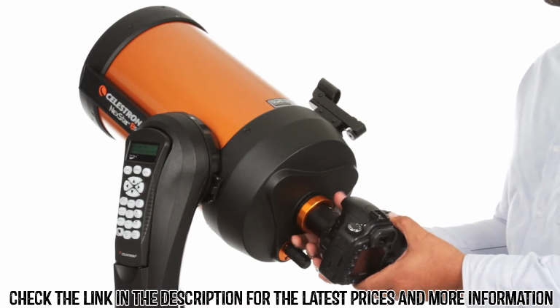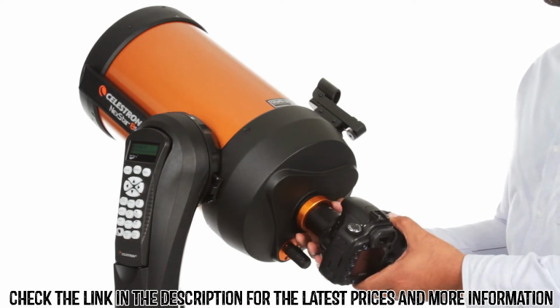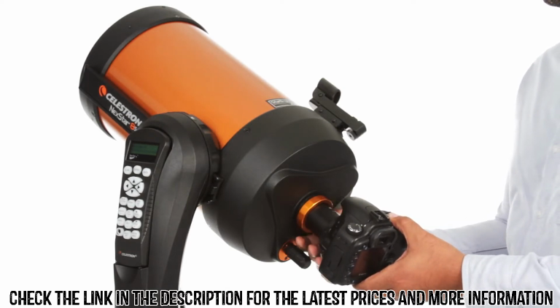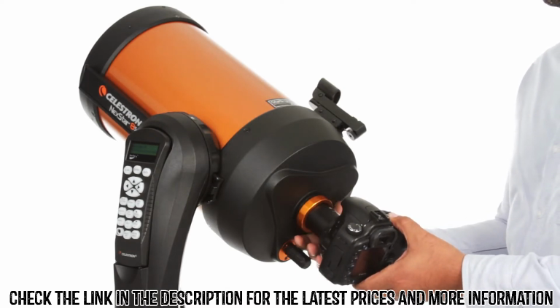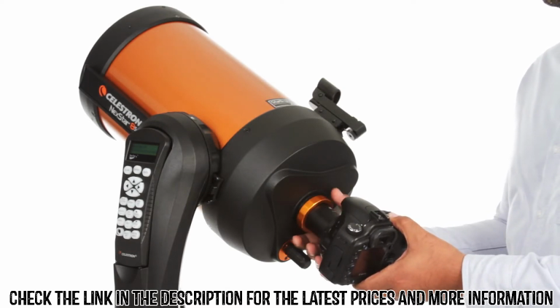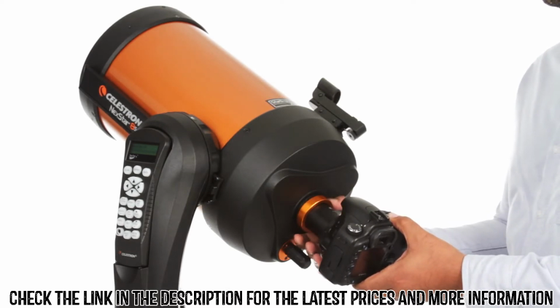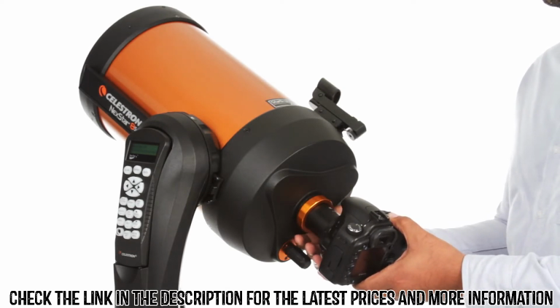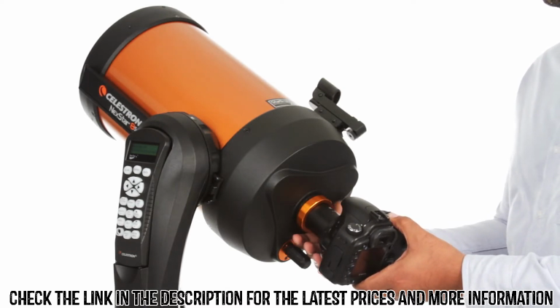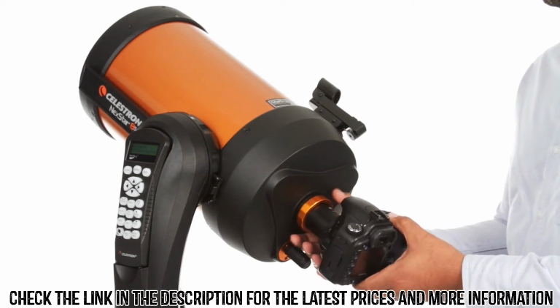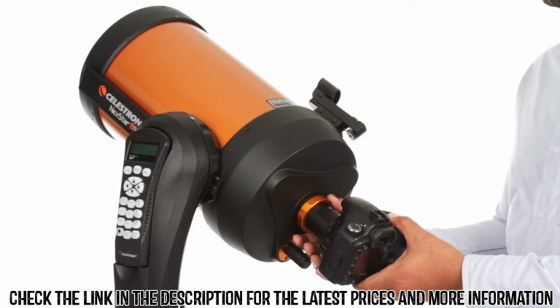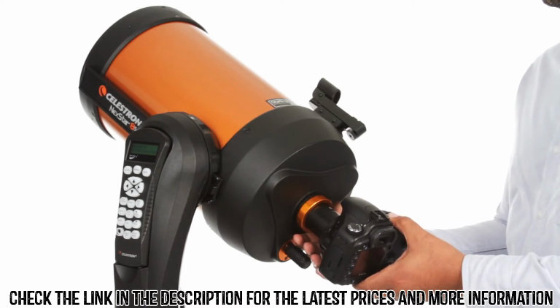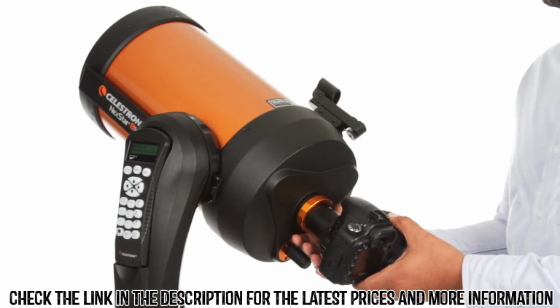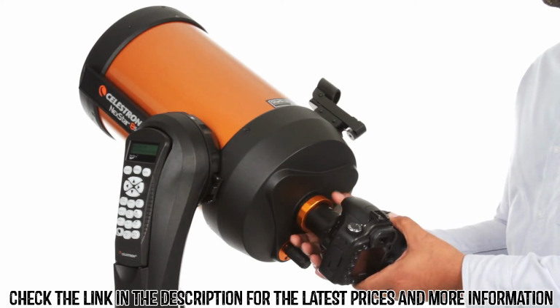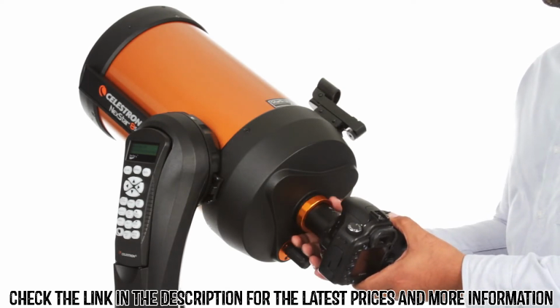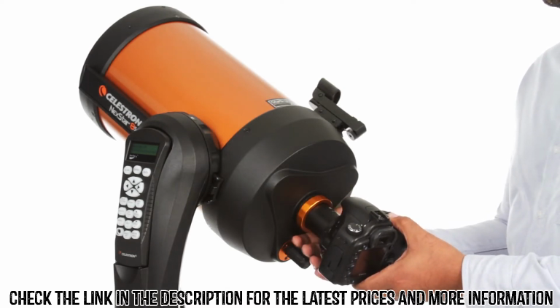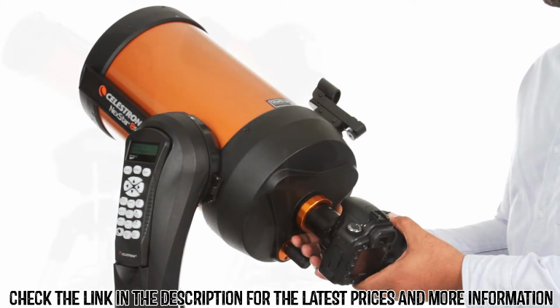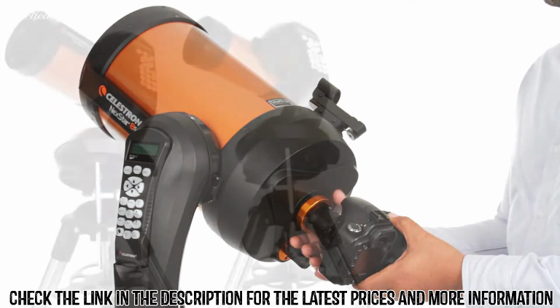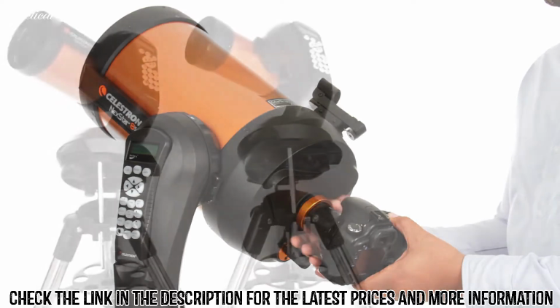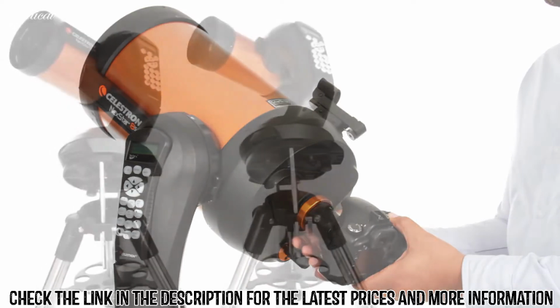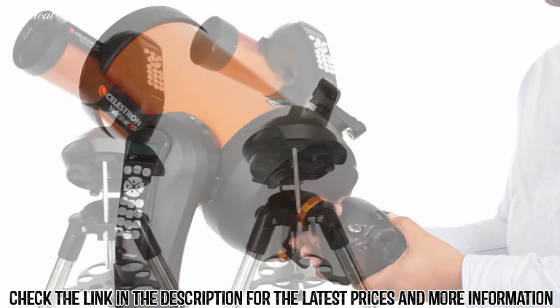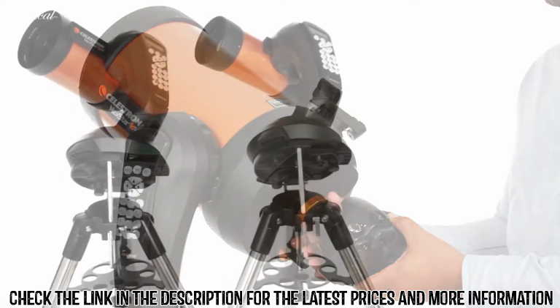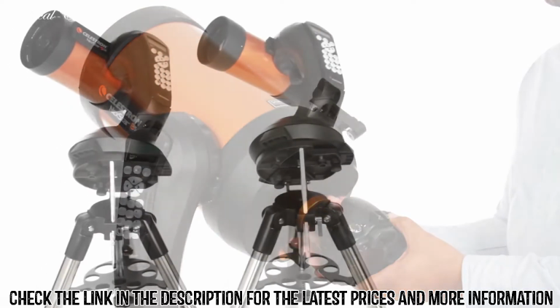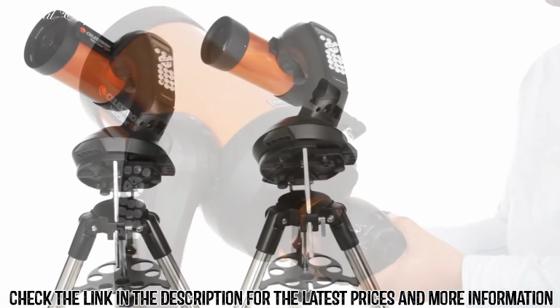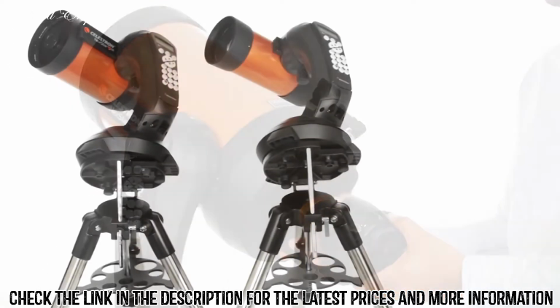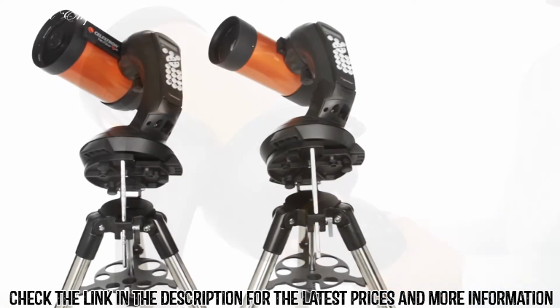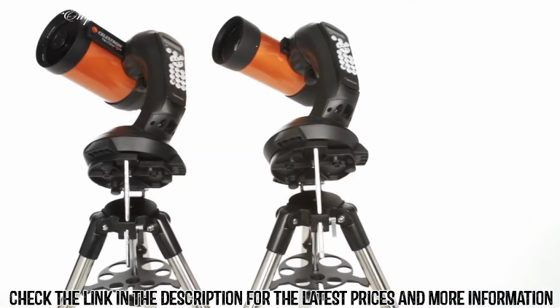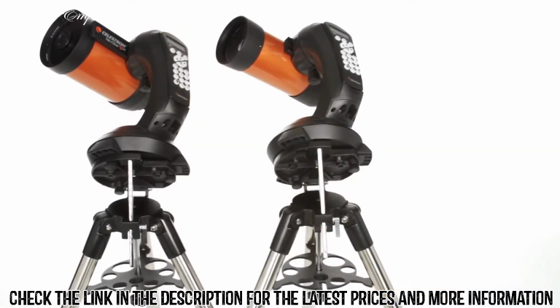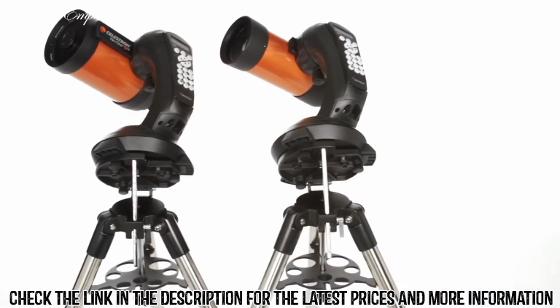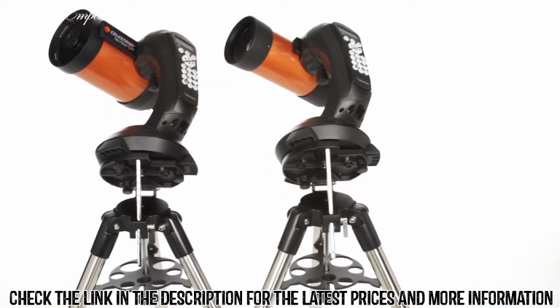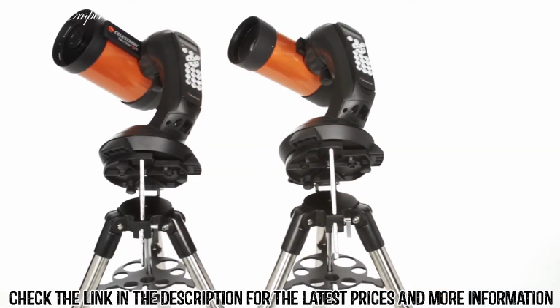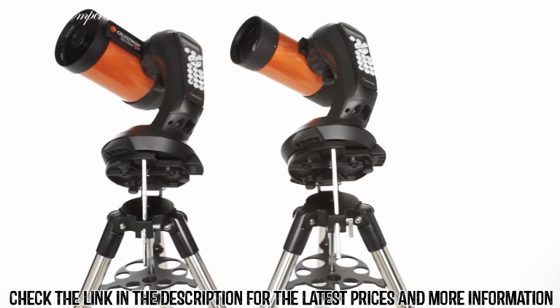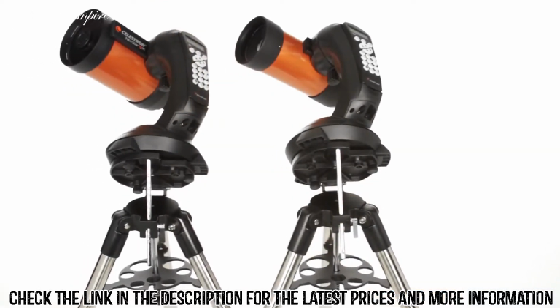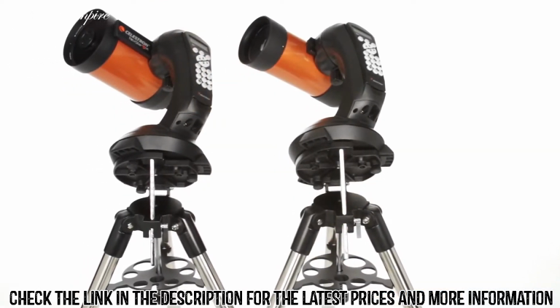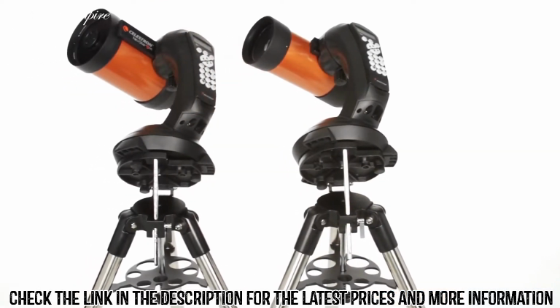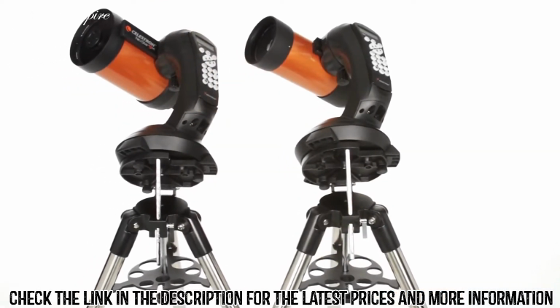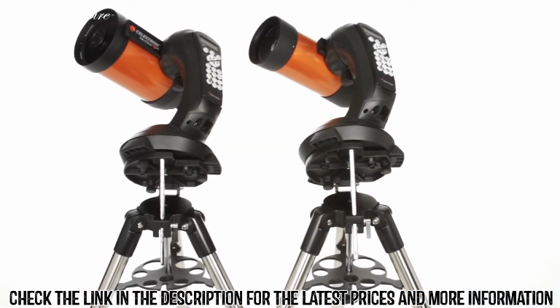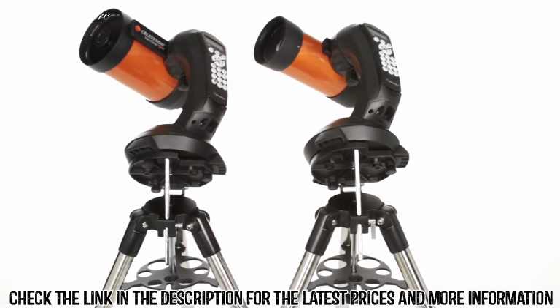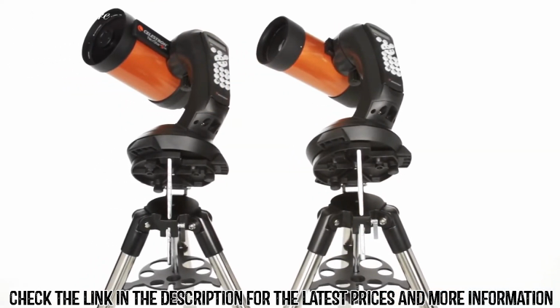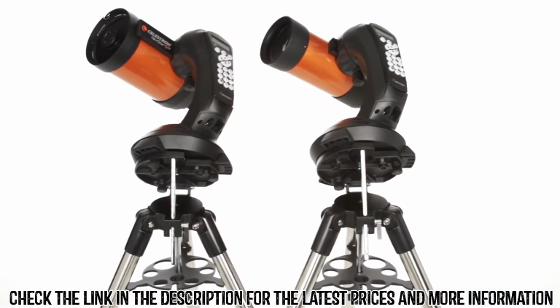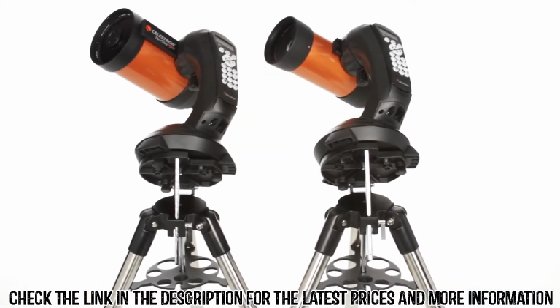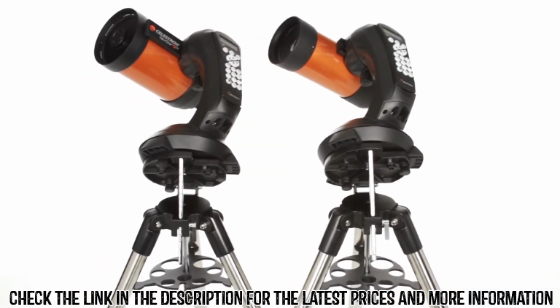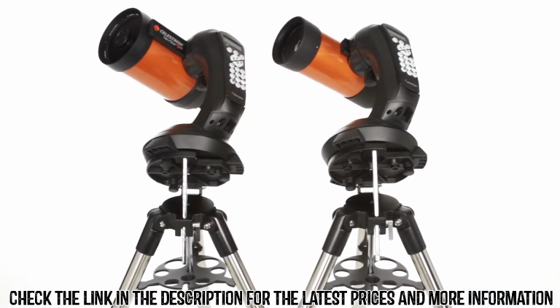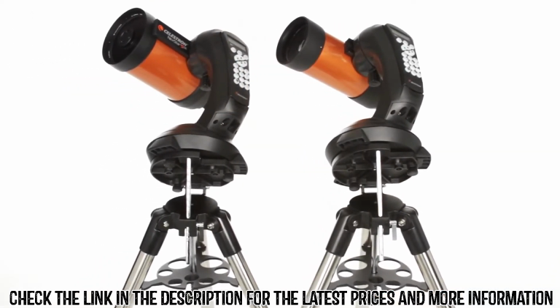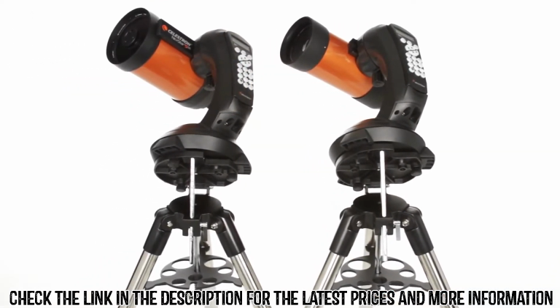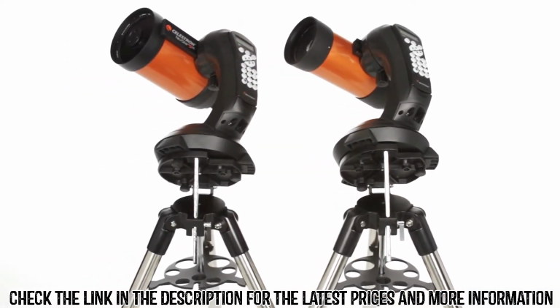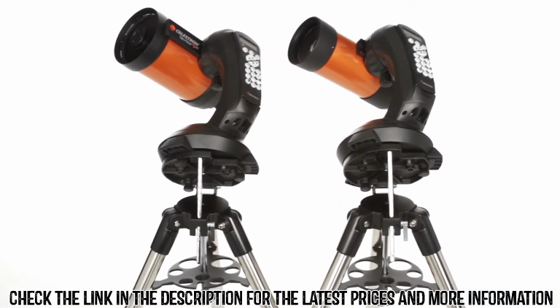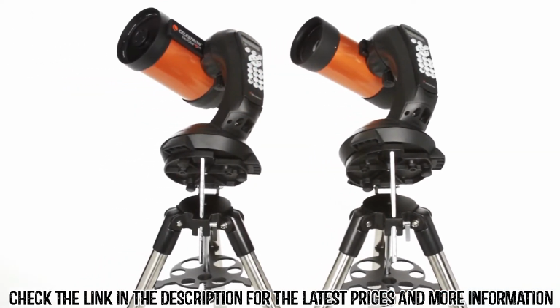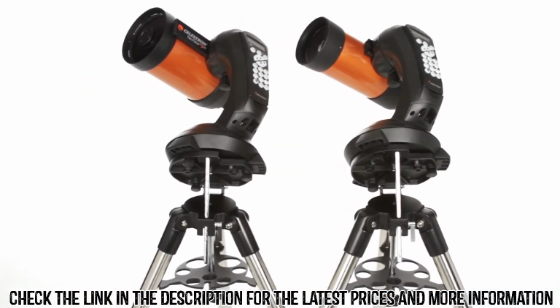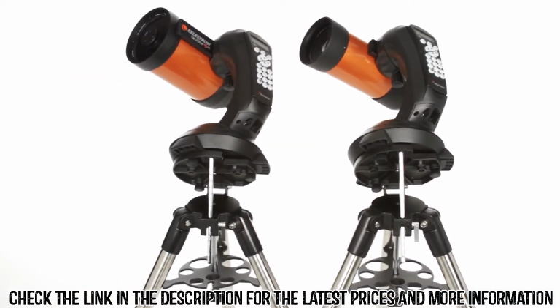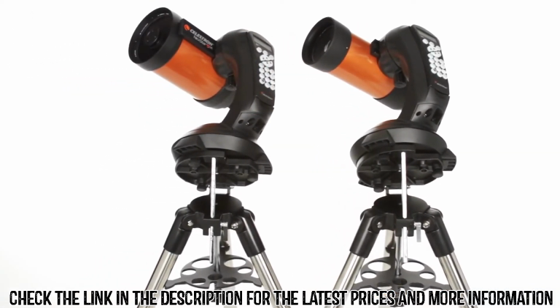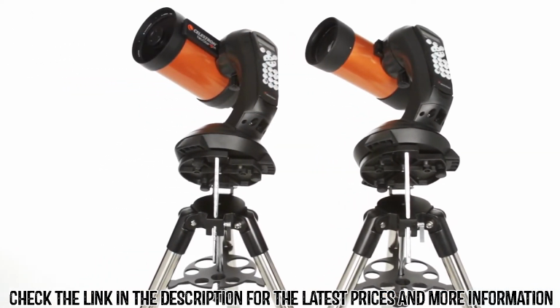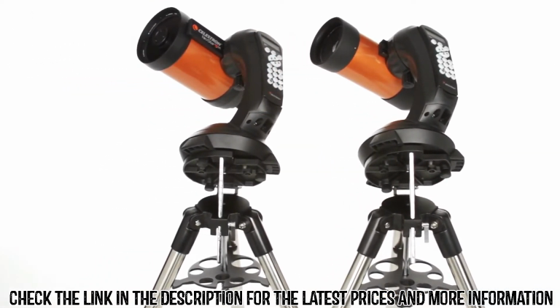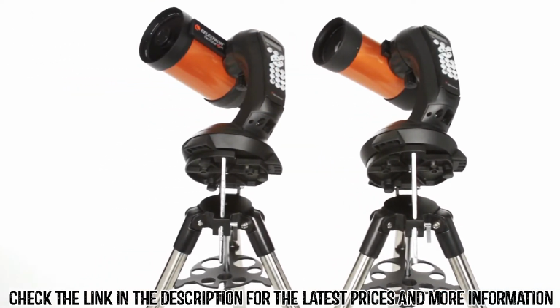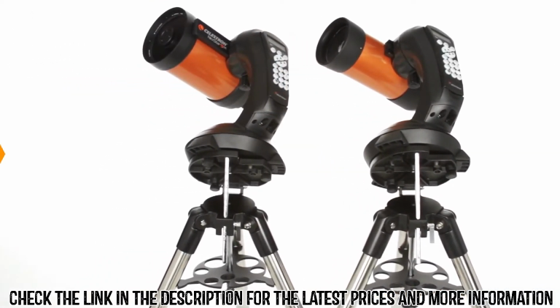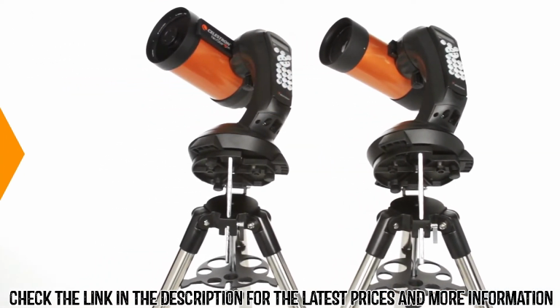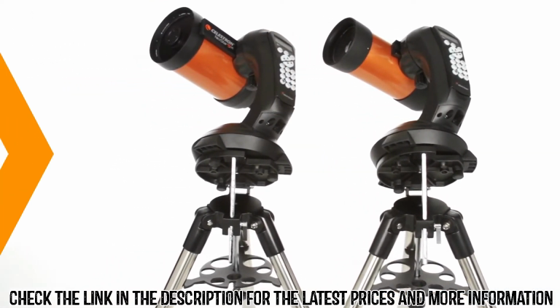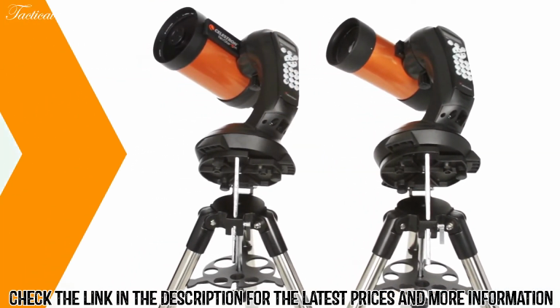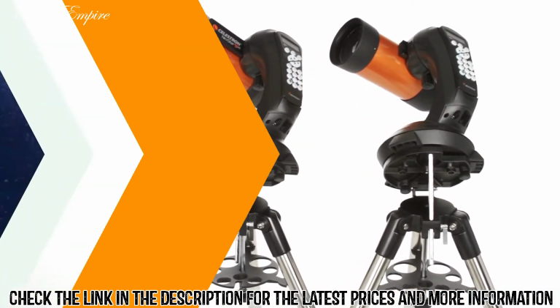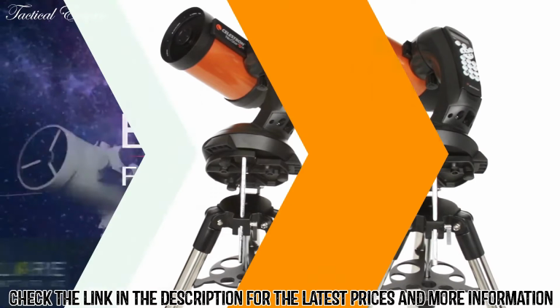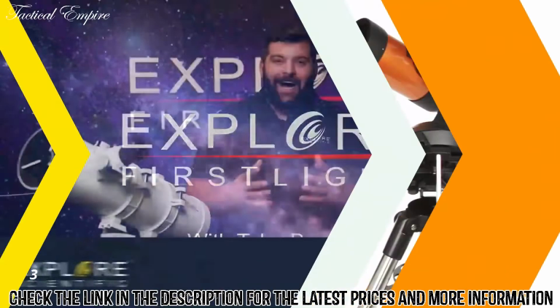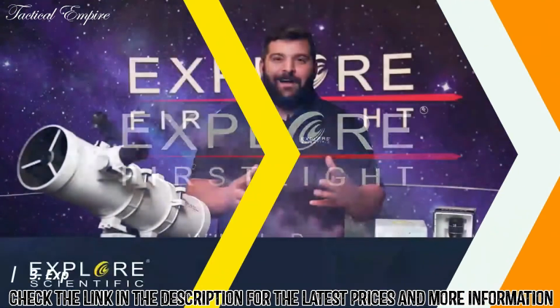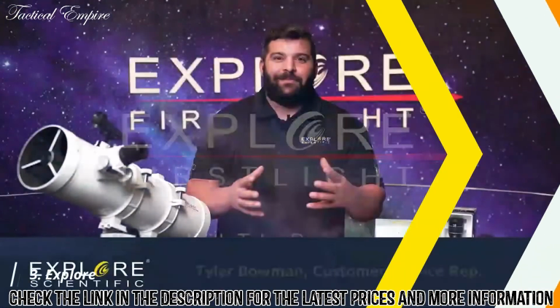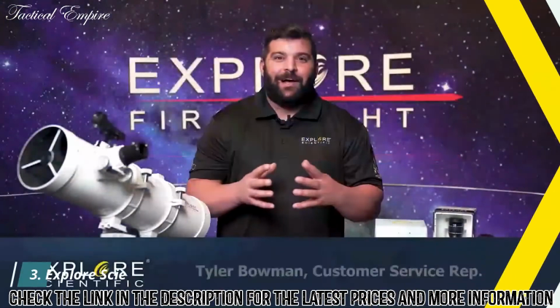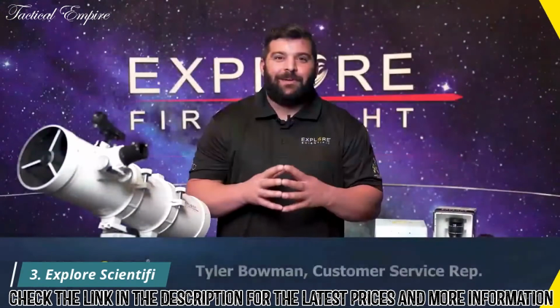You can even get started in astrophotography with your NexStar SE — just attach any Celestron planetary camera or your DSLR. The four and five inch models also include a wedge for long exposure photography.